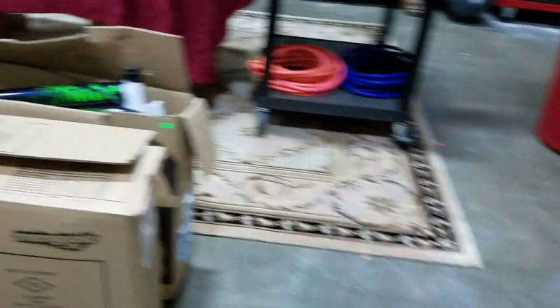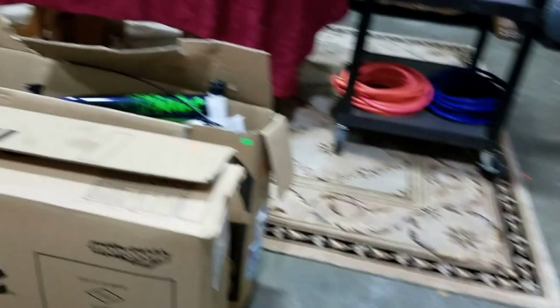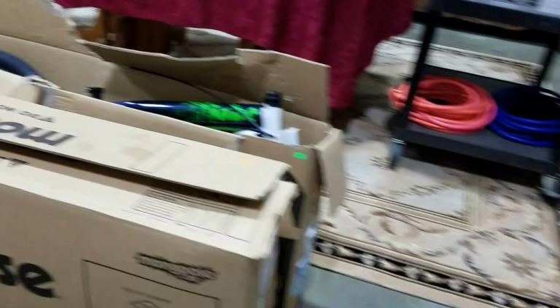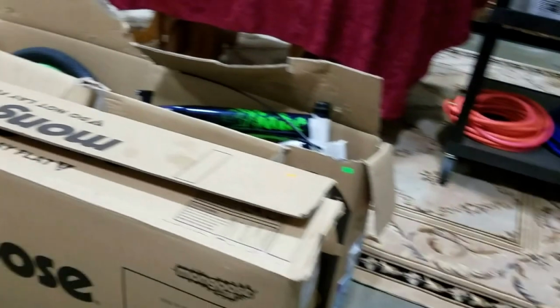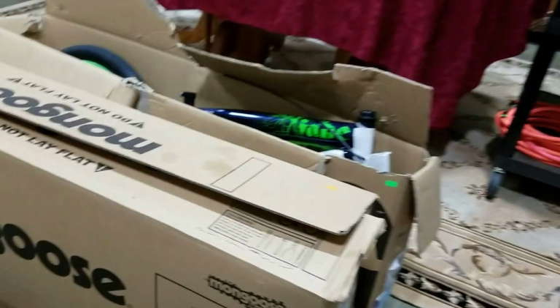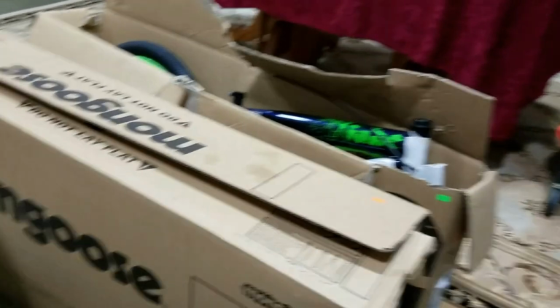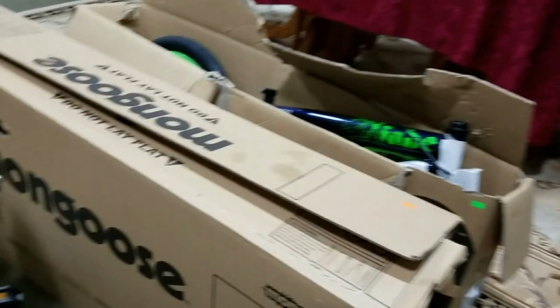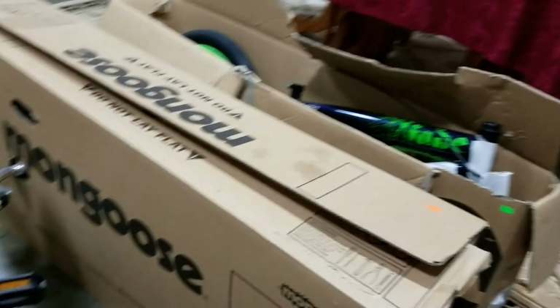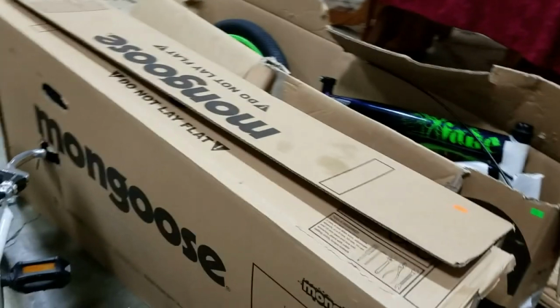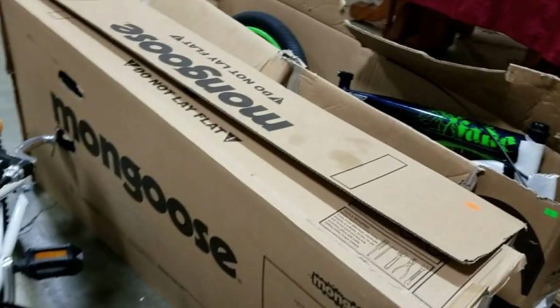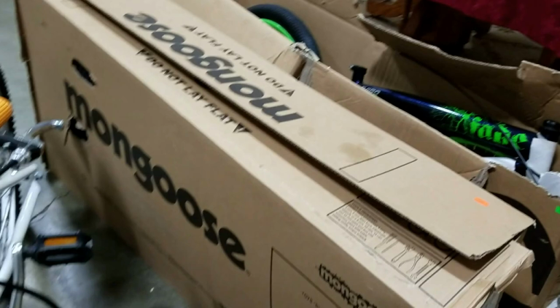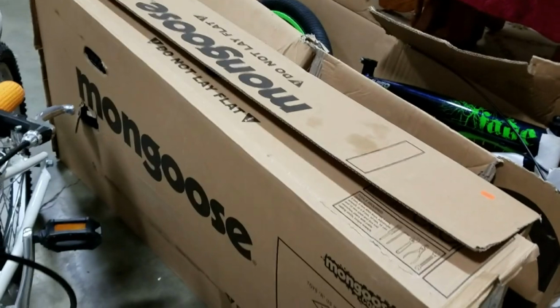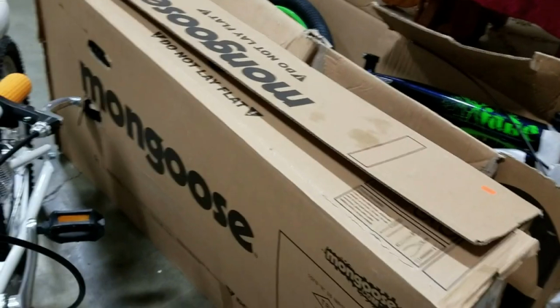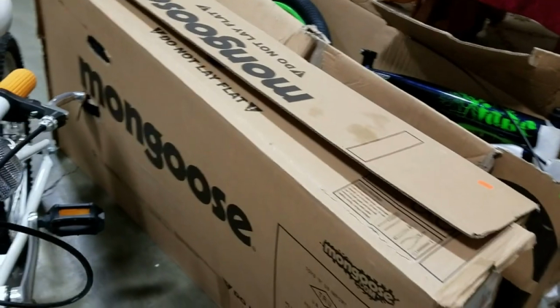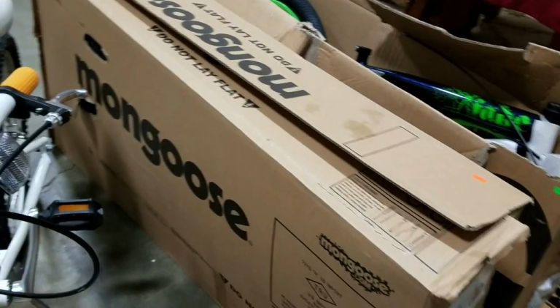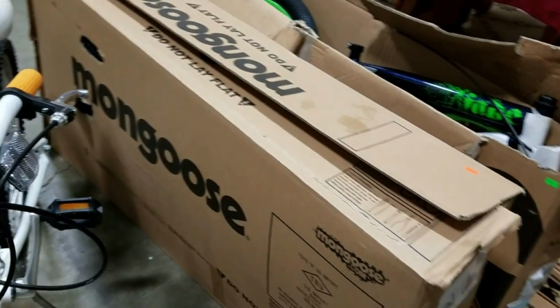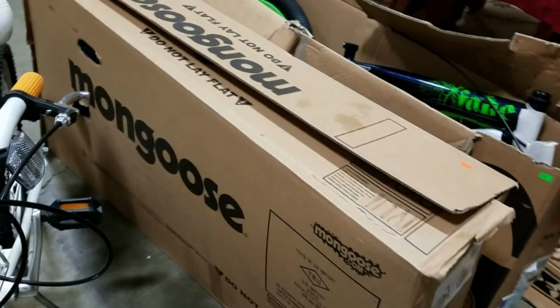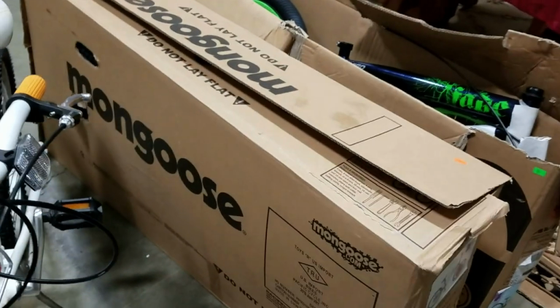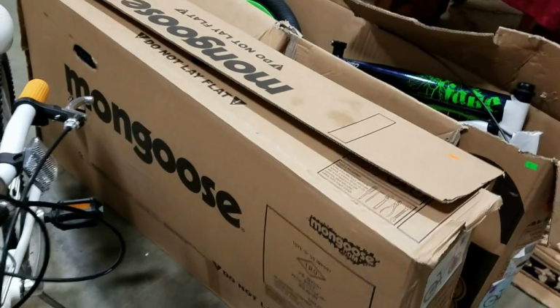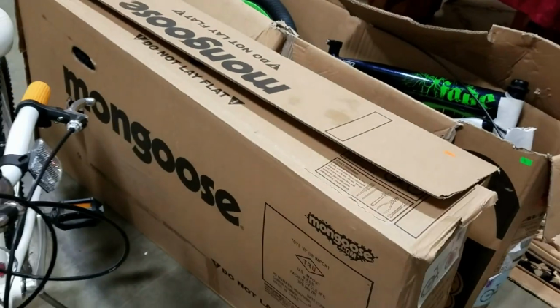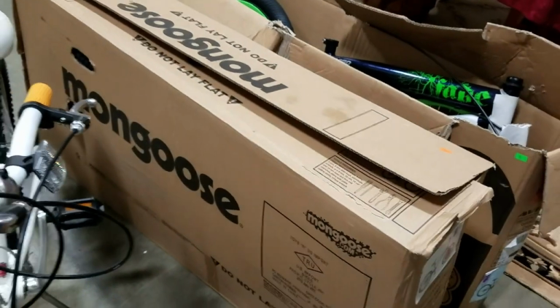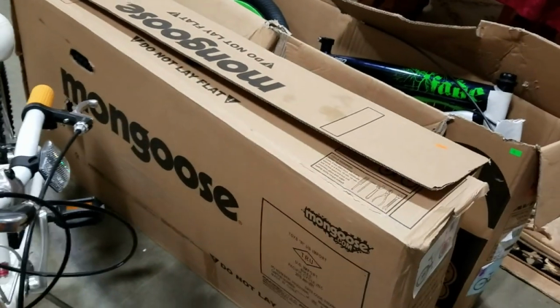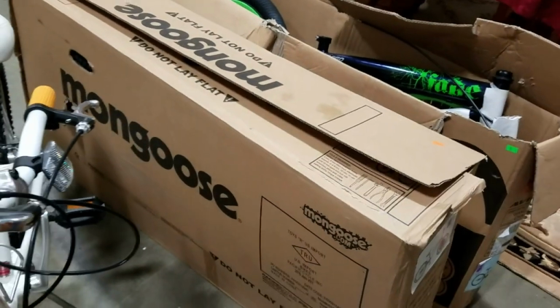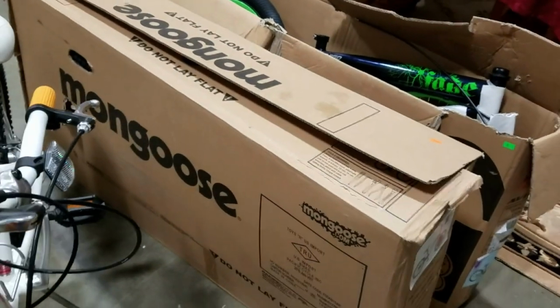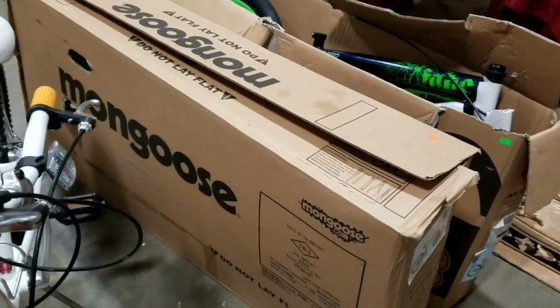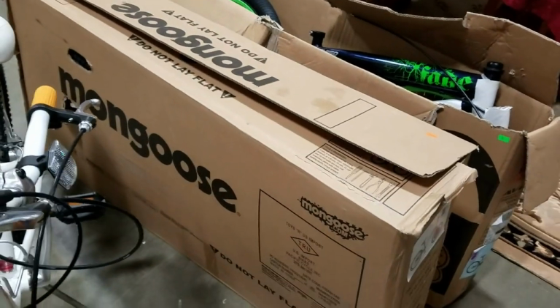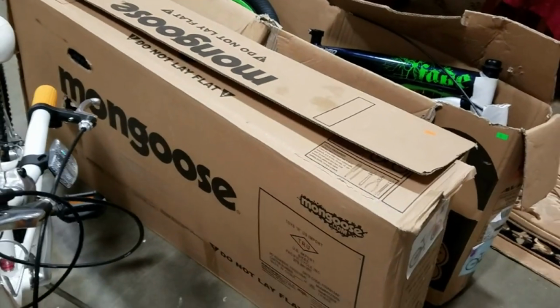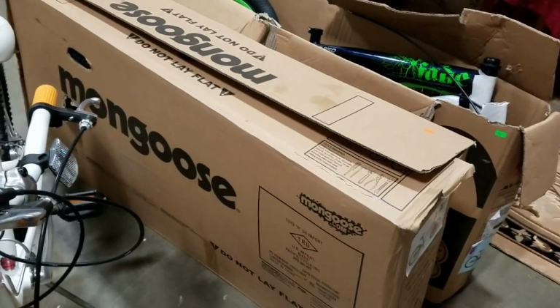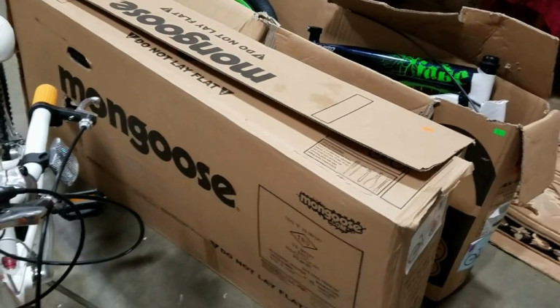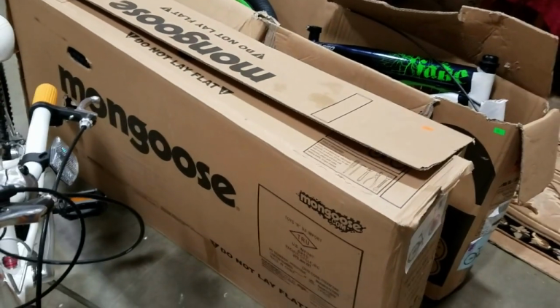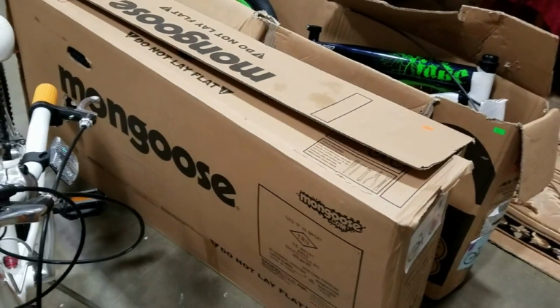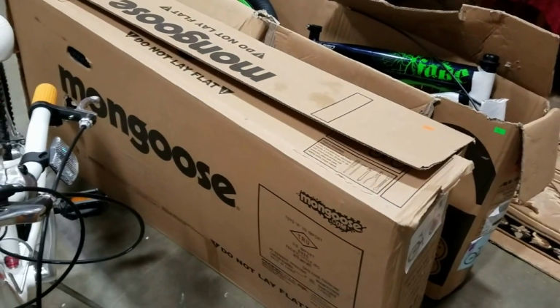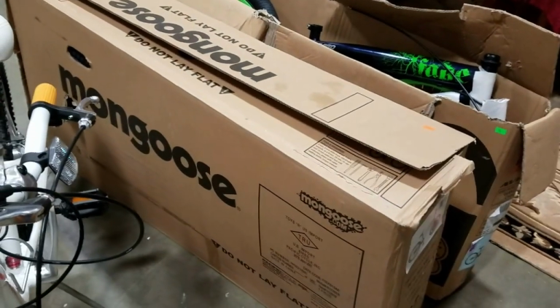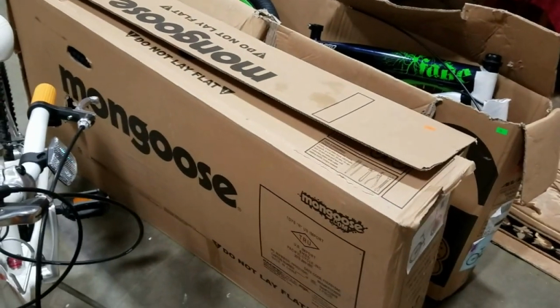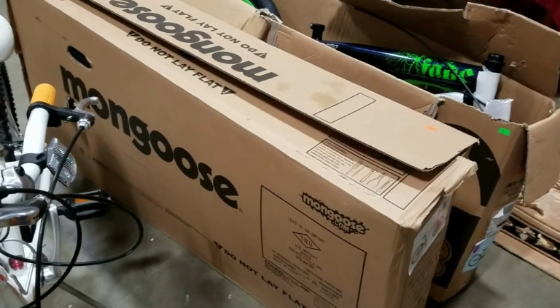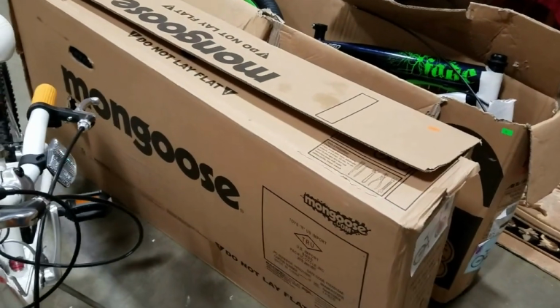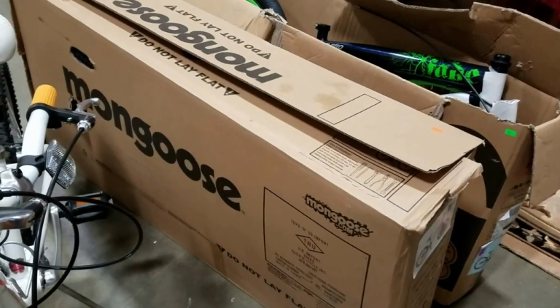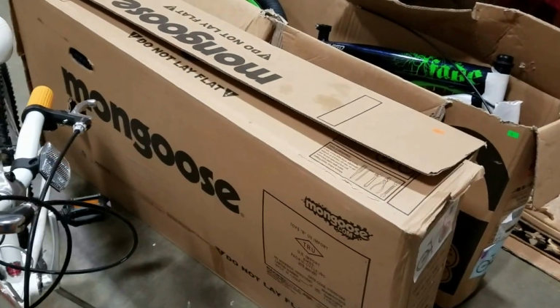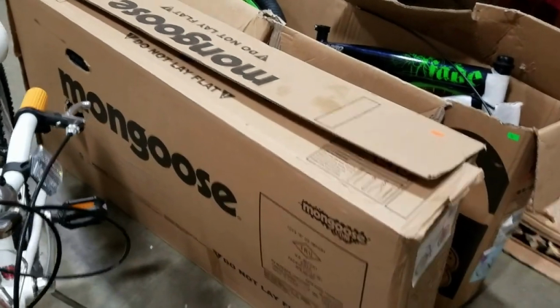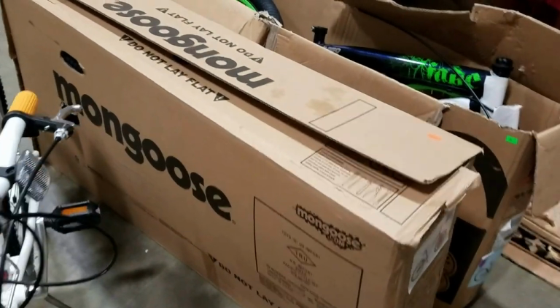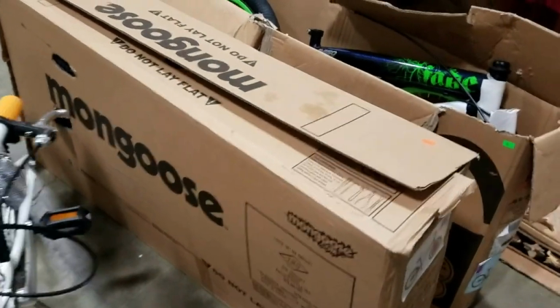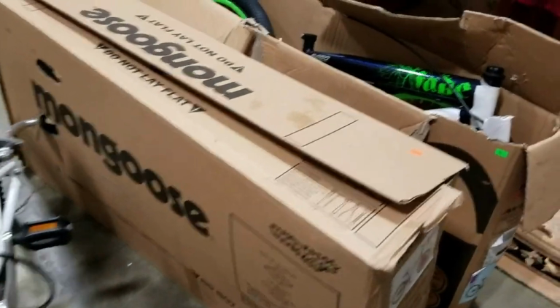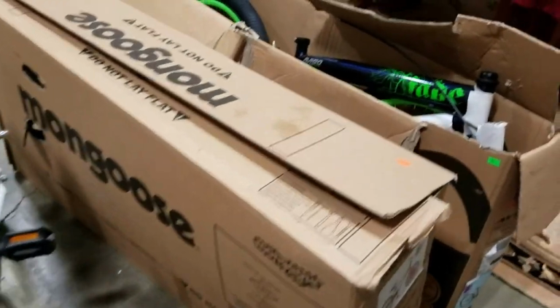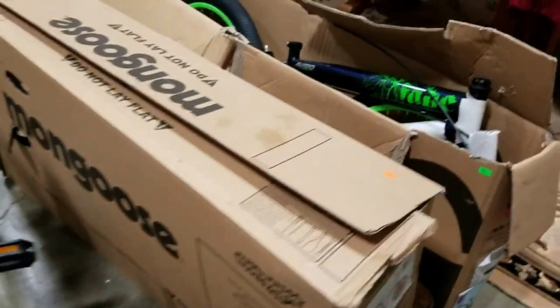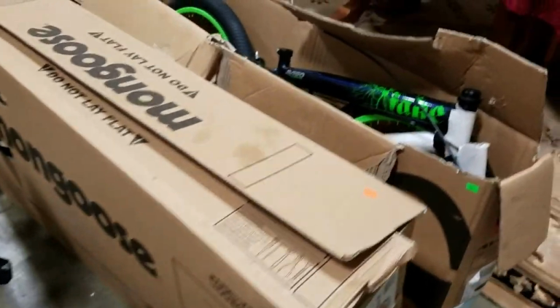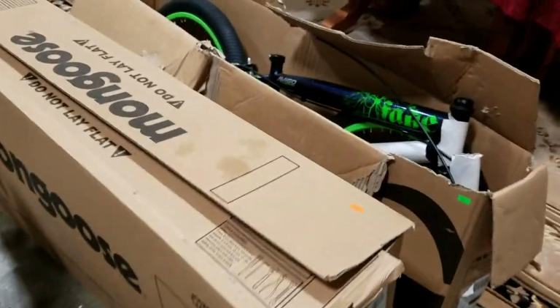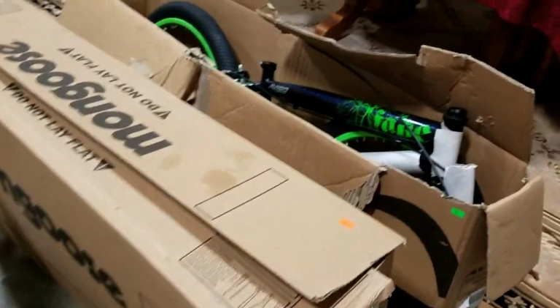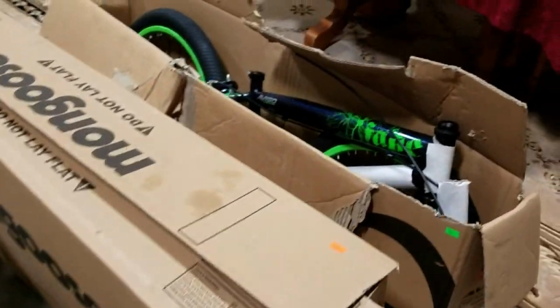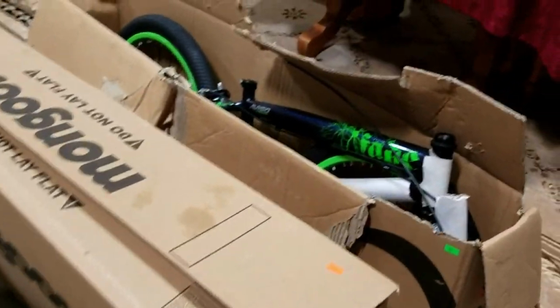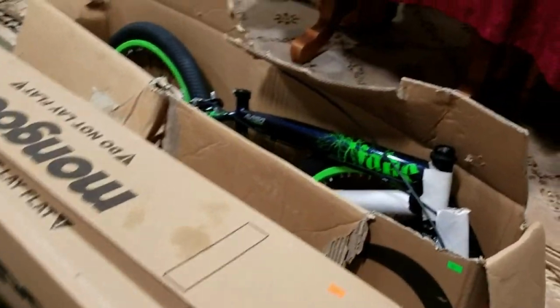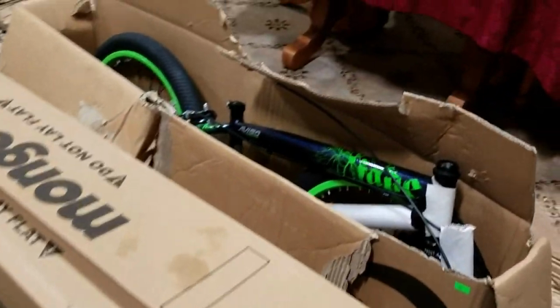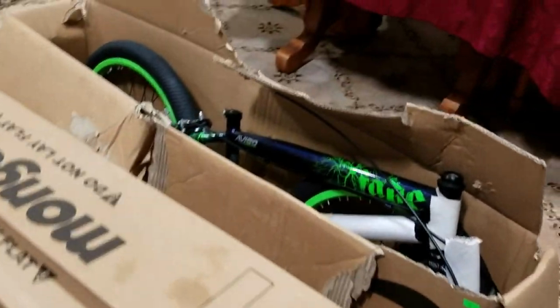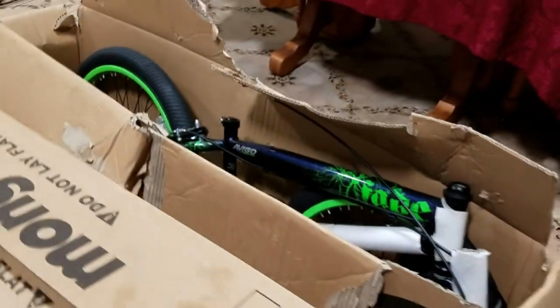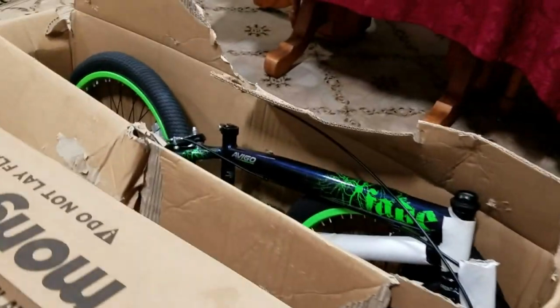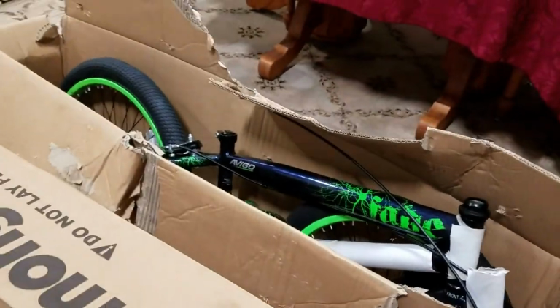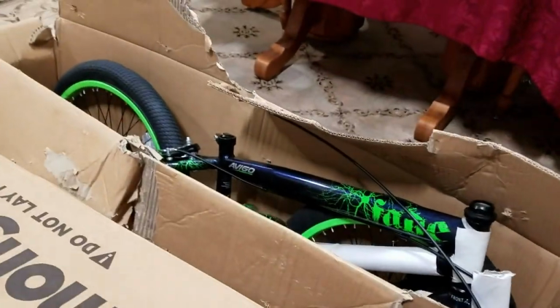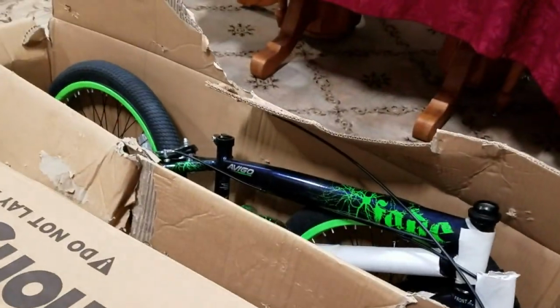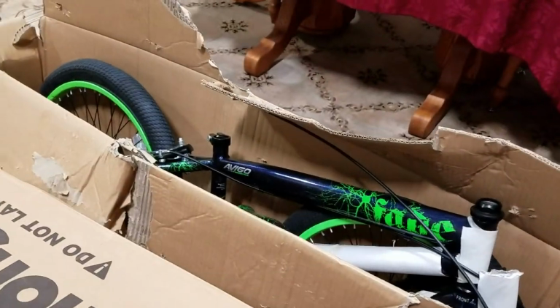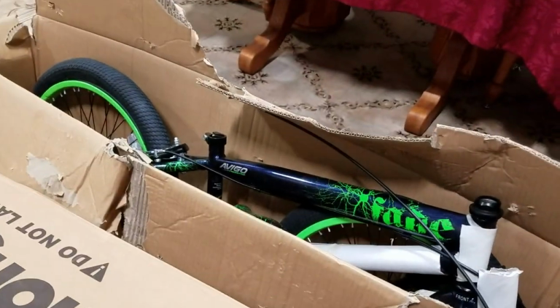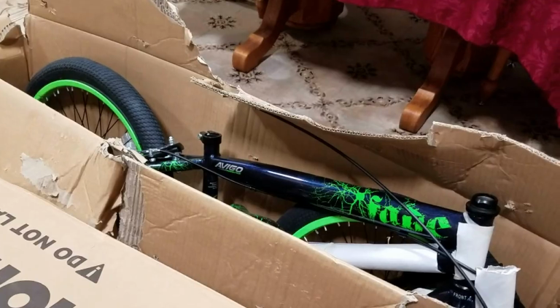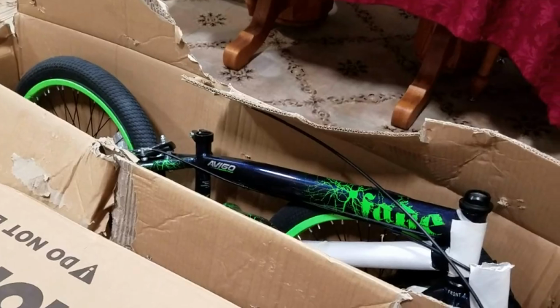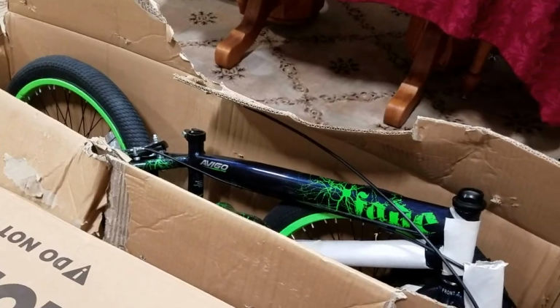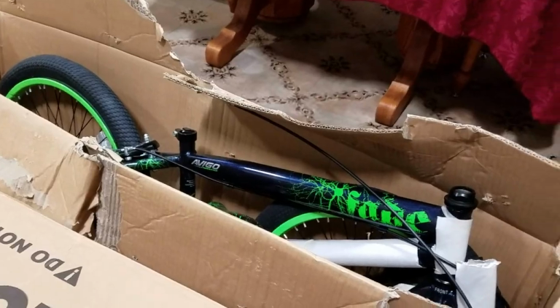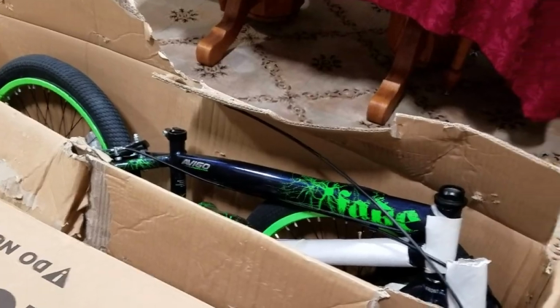And we have two brand new bikes, some assembly required. We've got the Mongoose here and also the Vijo Fade.